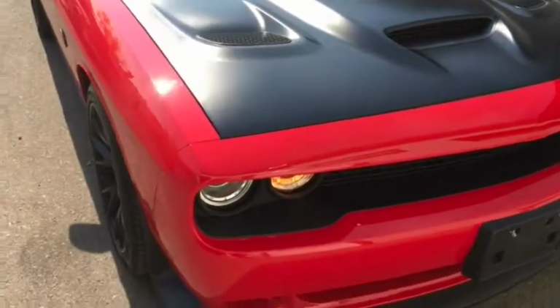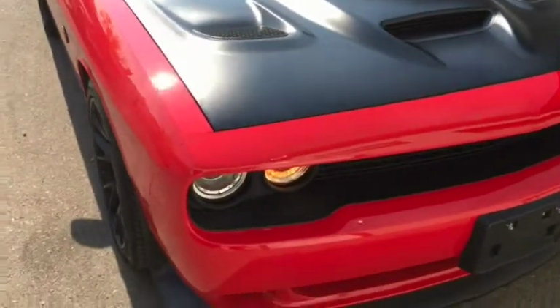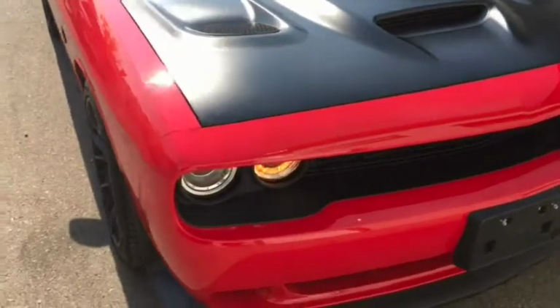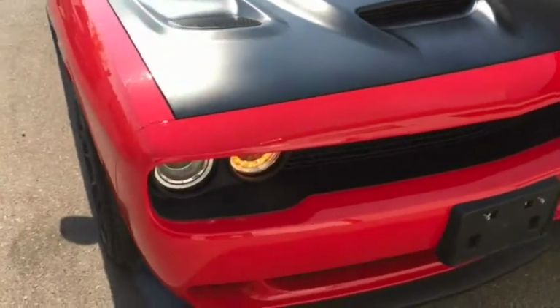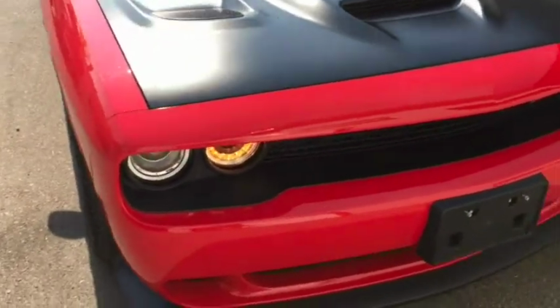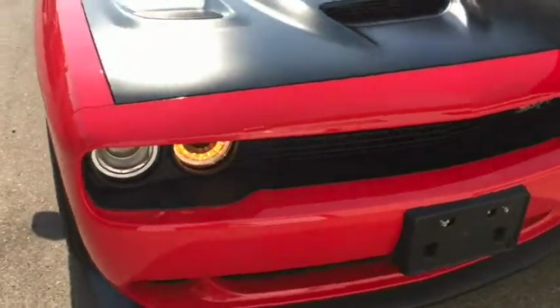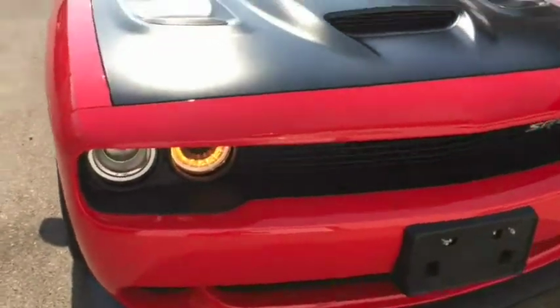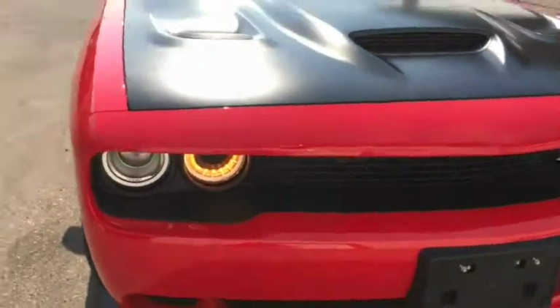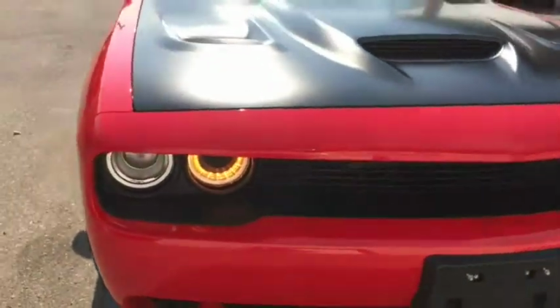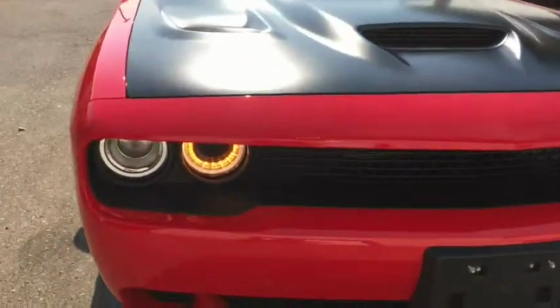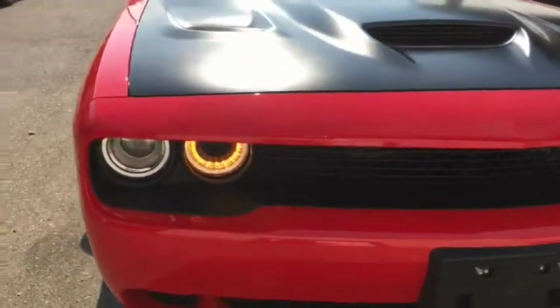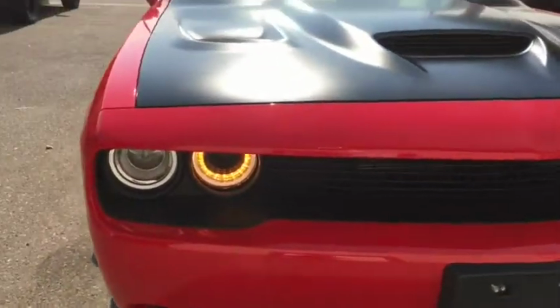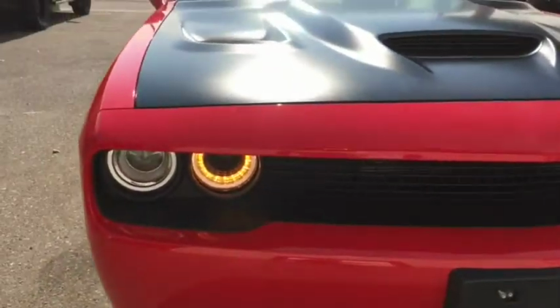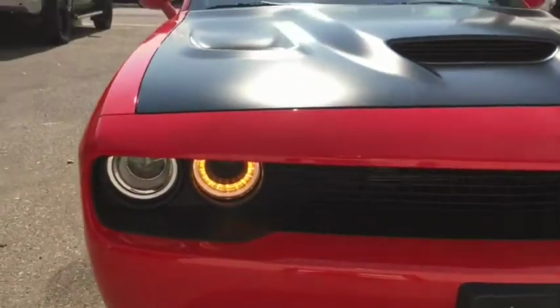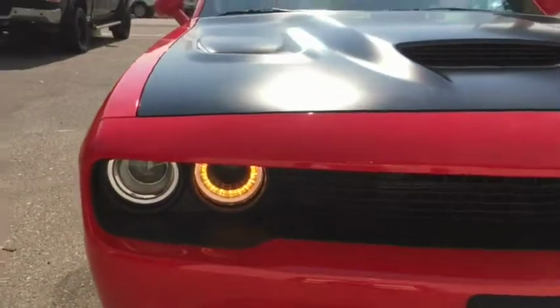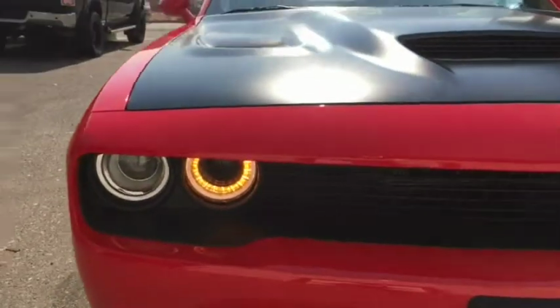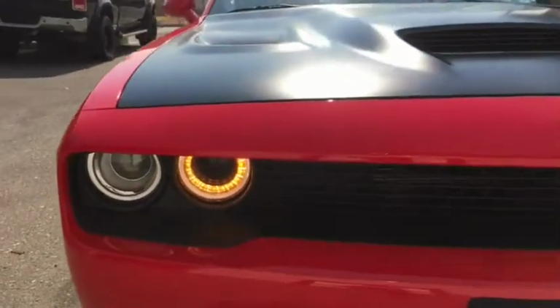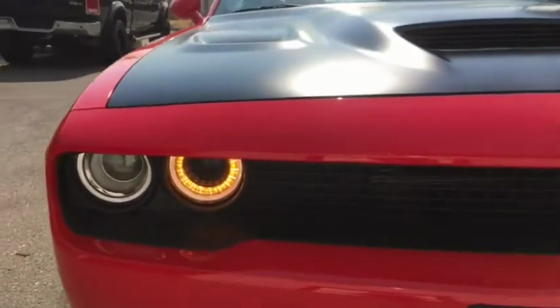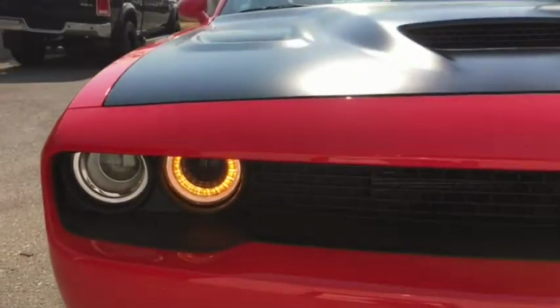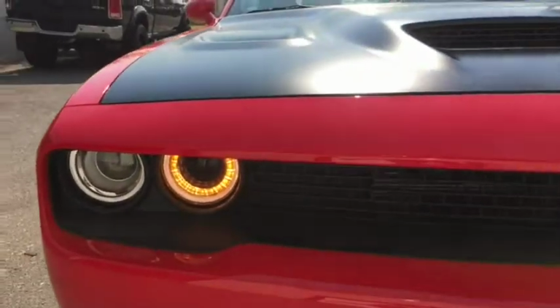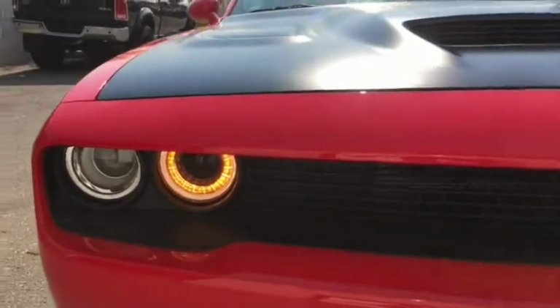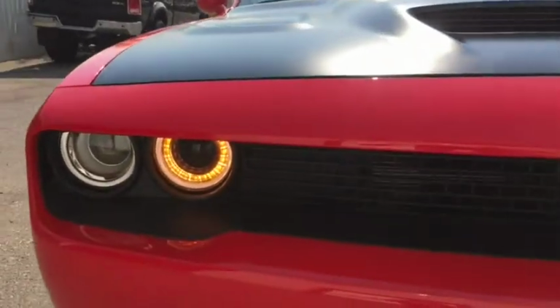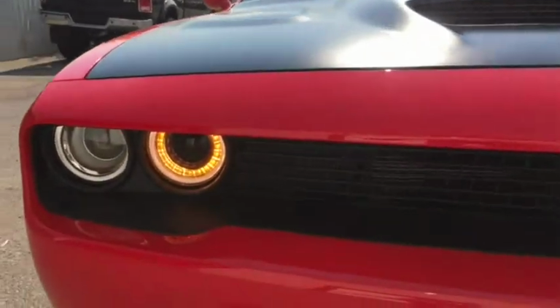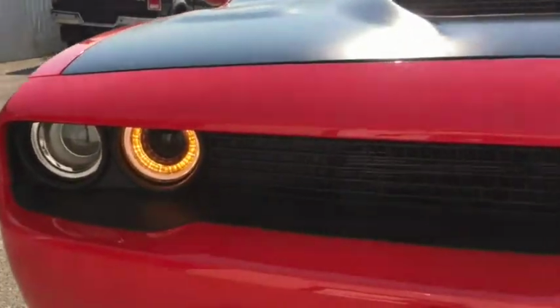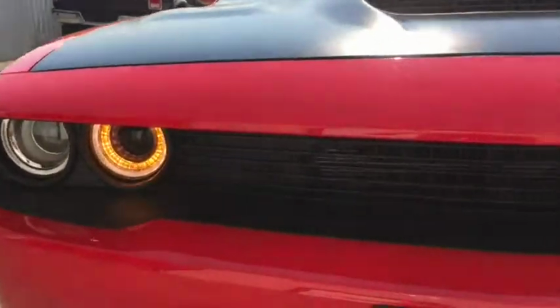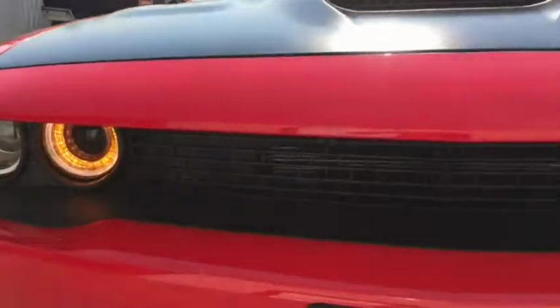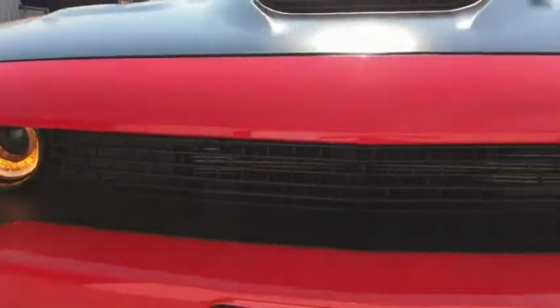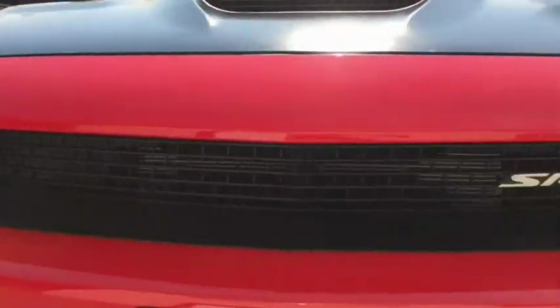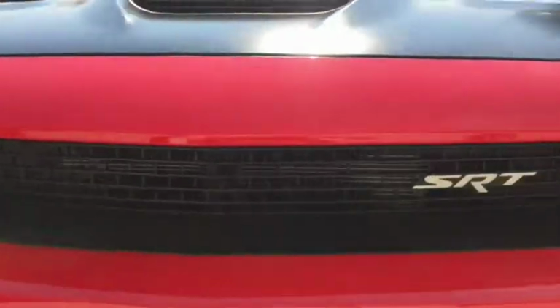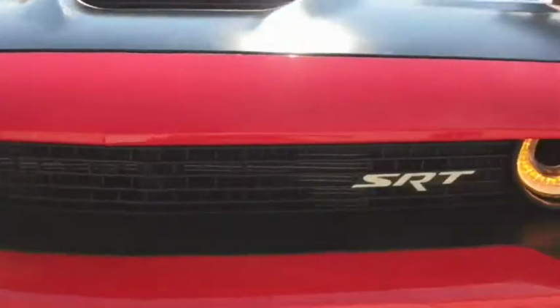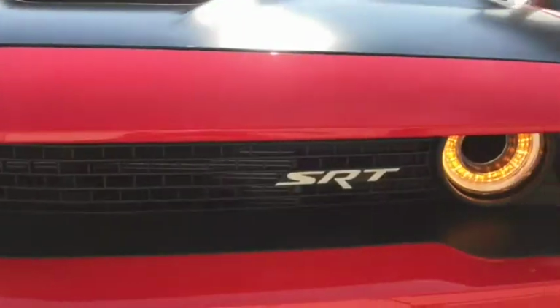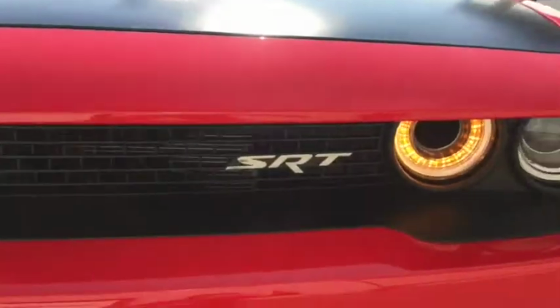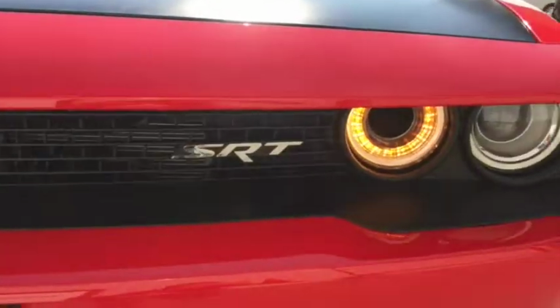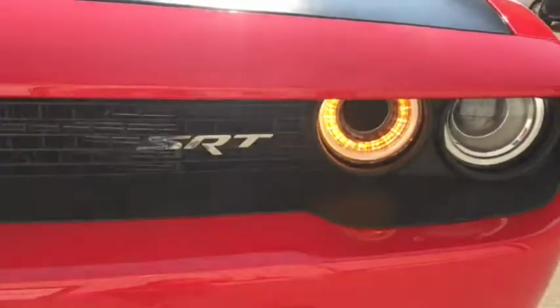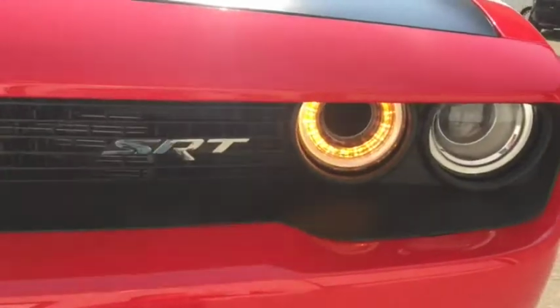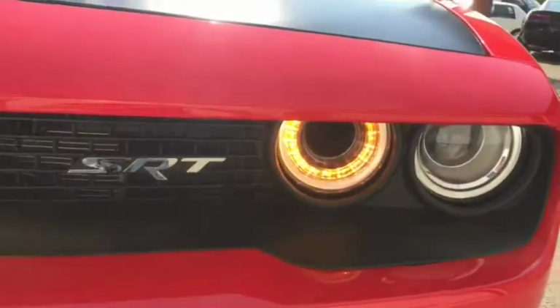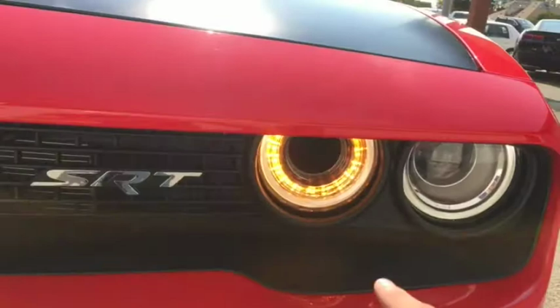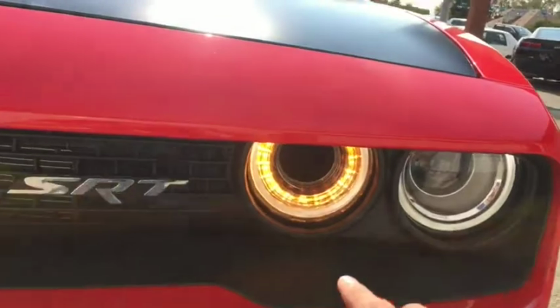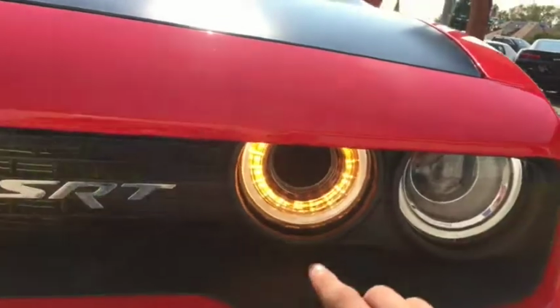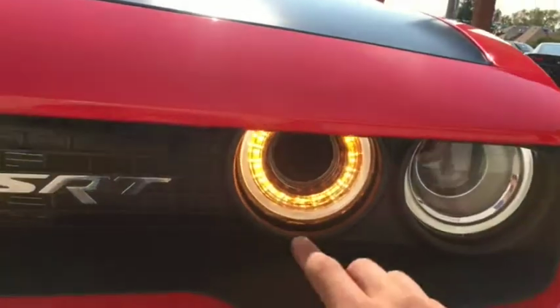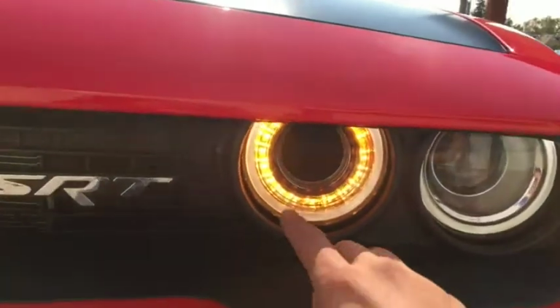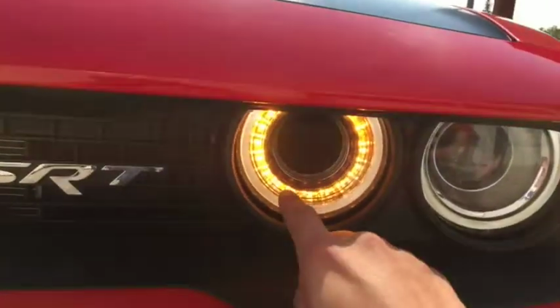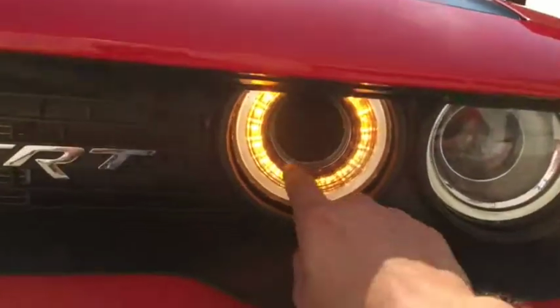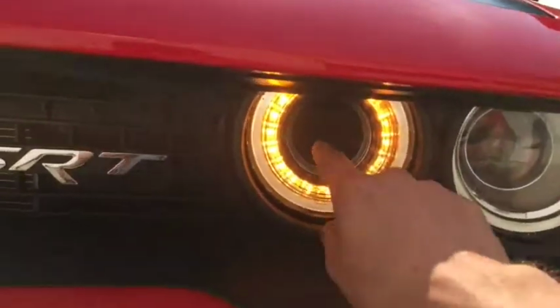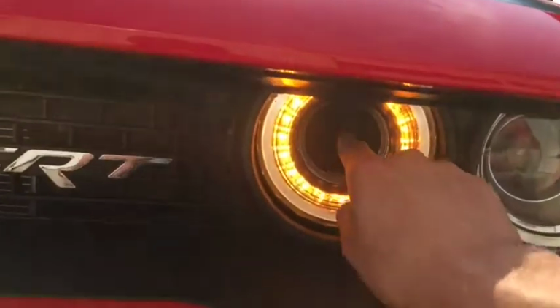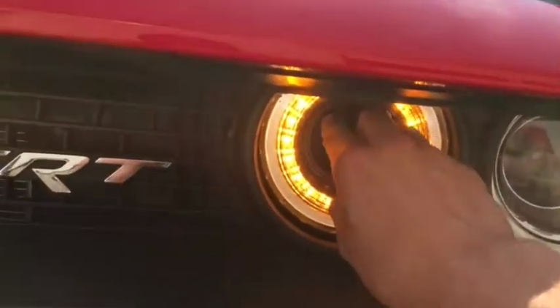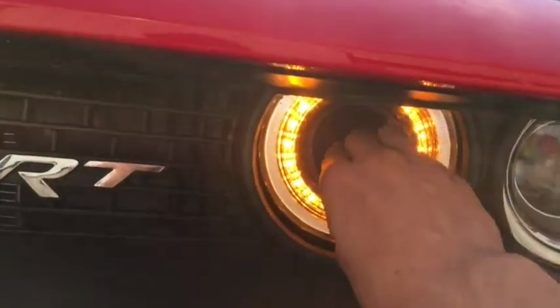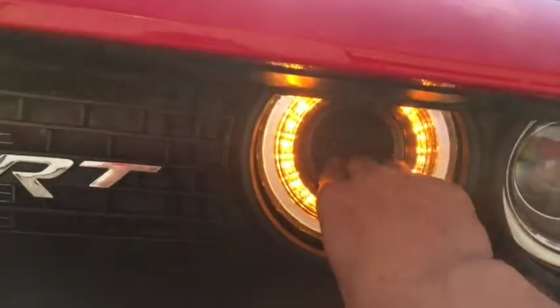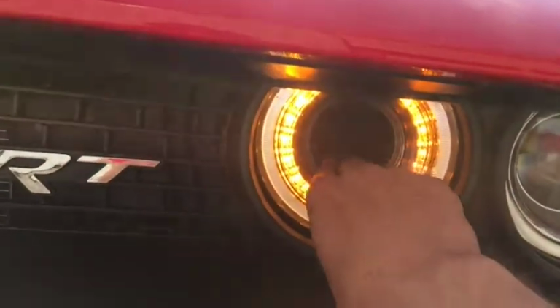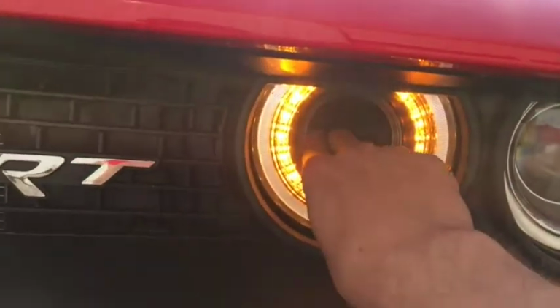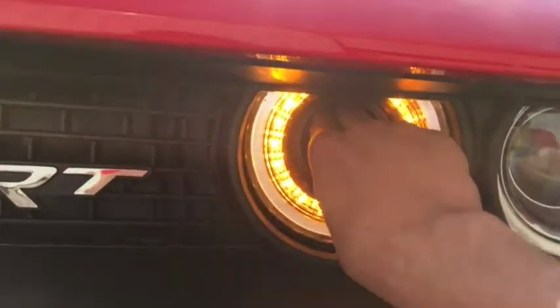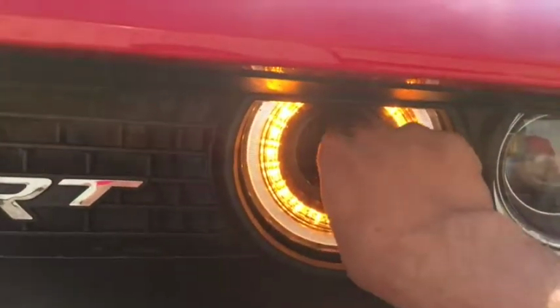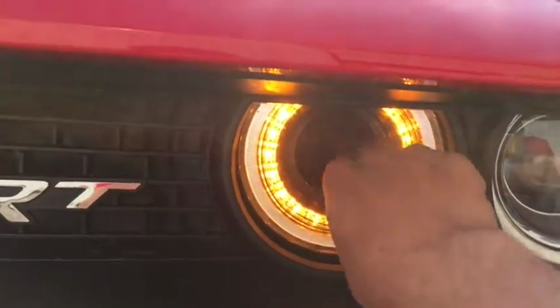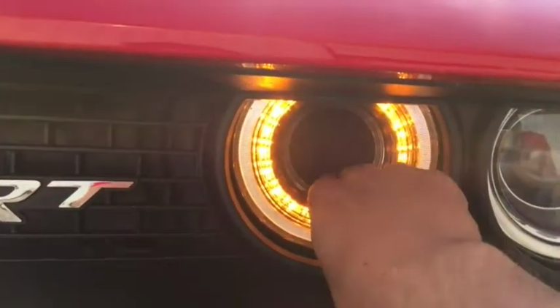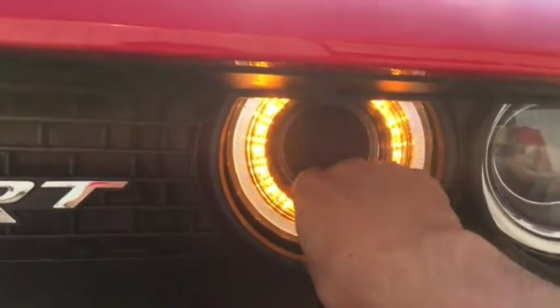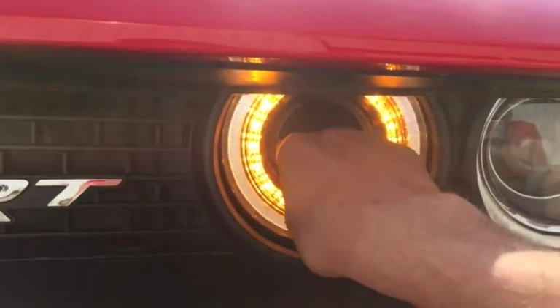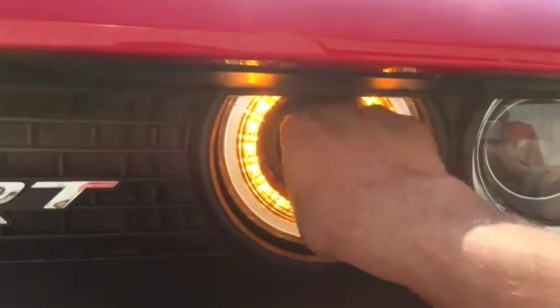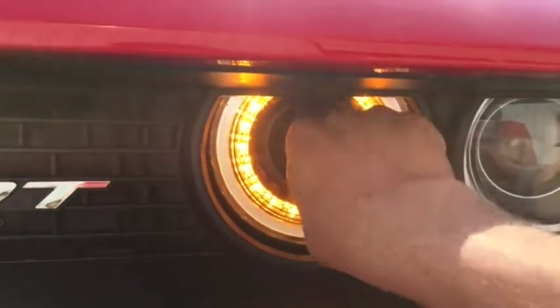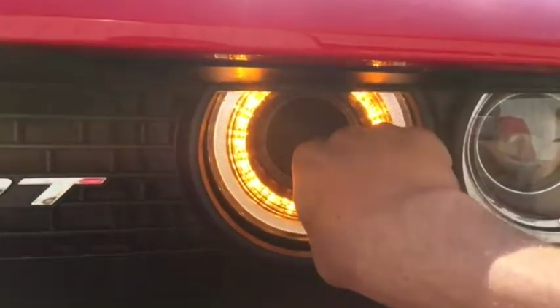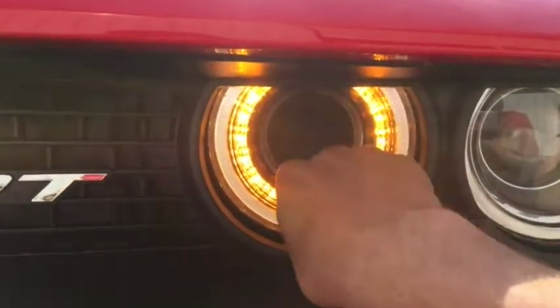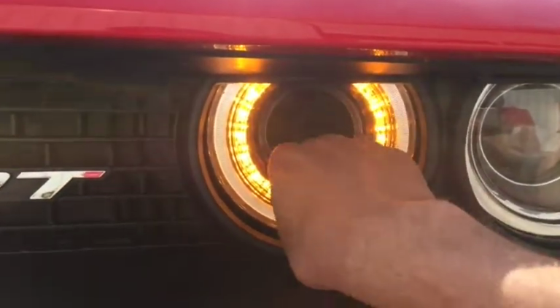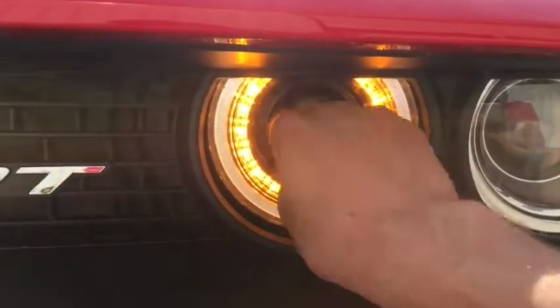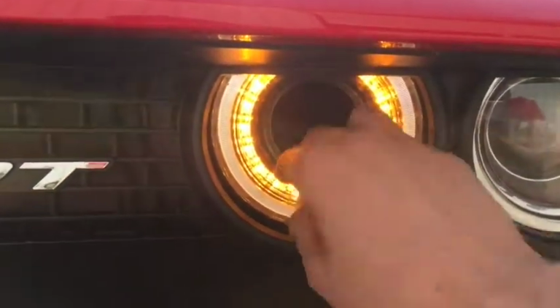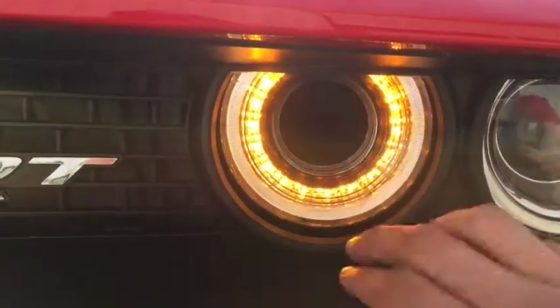Here's a neat feature about this car as well. Inside here, this is not a headlight — this is actually the air filter for the engine.